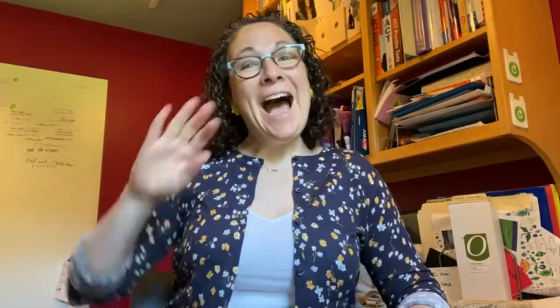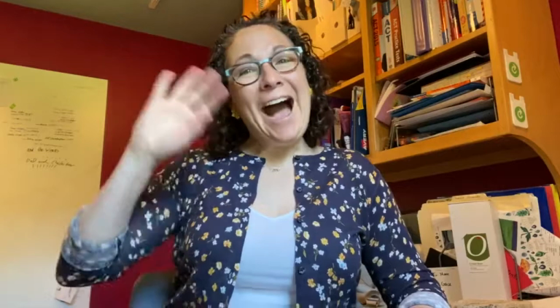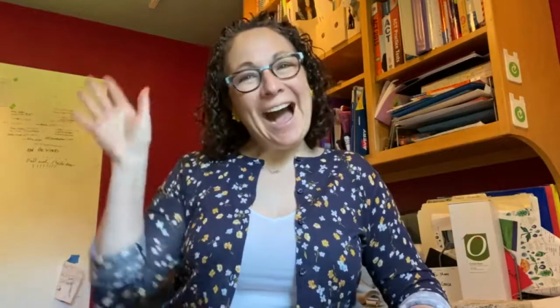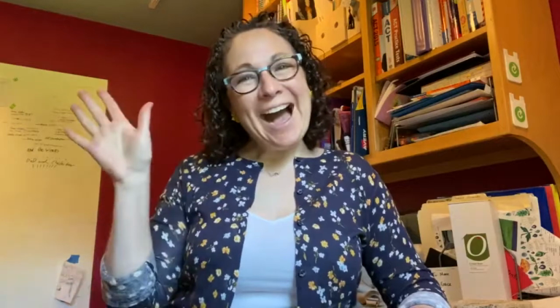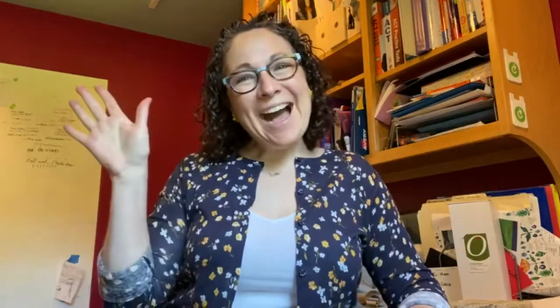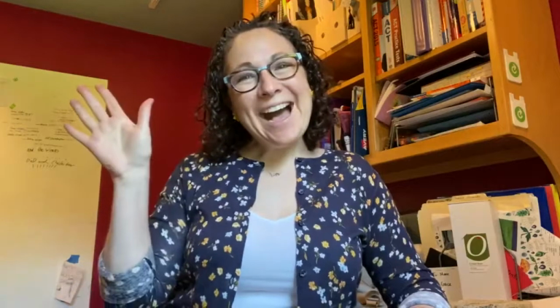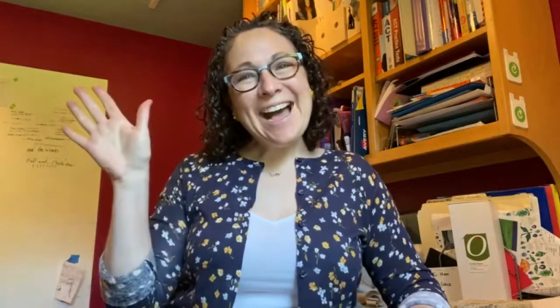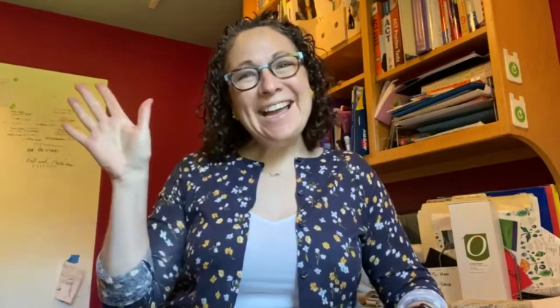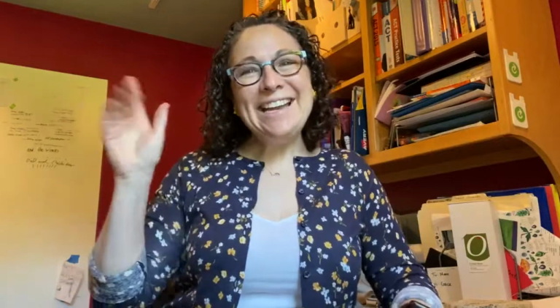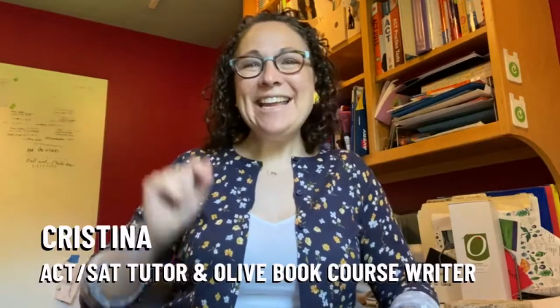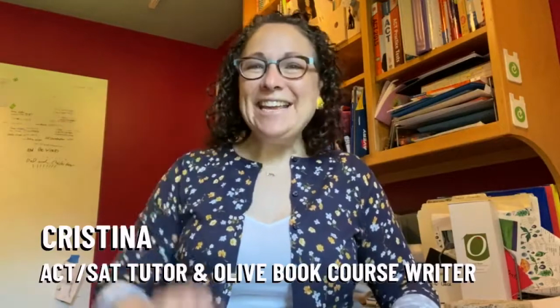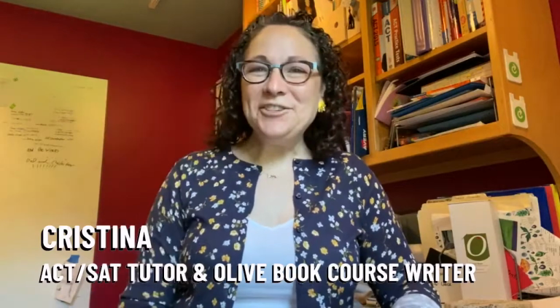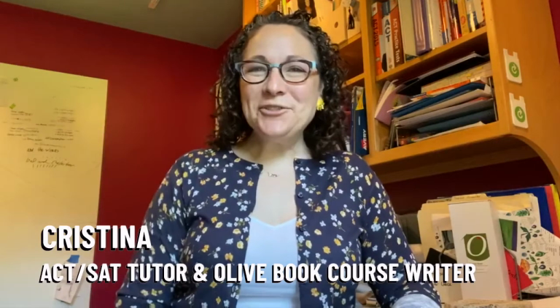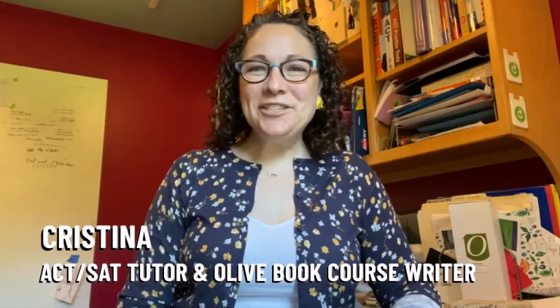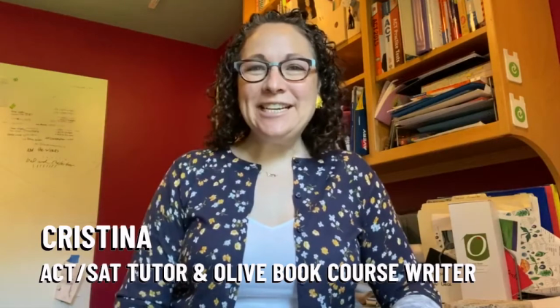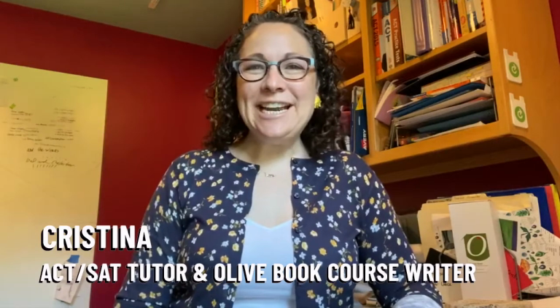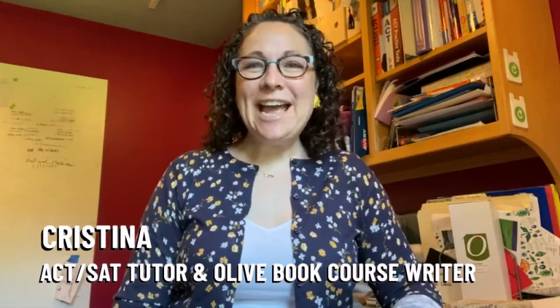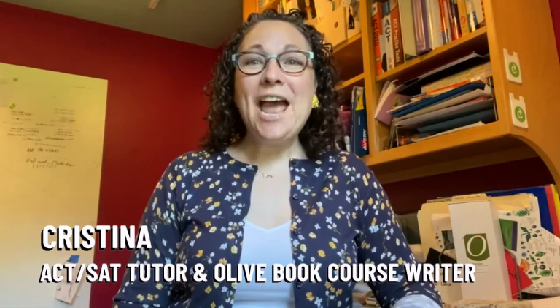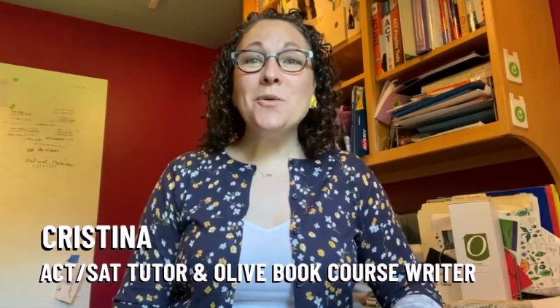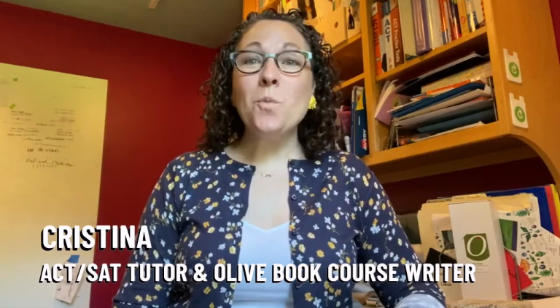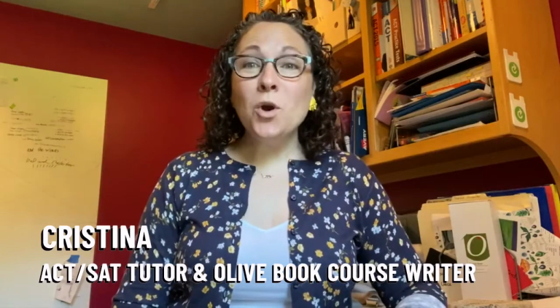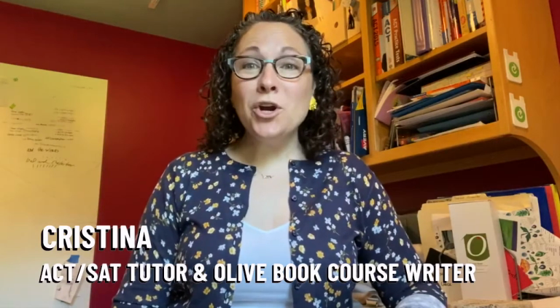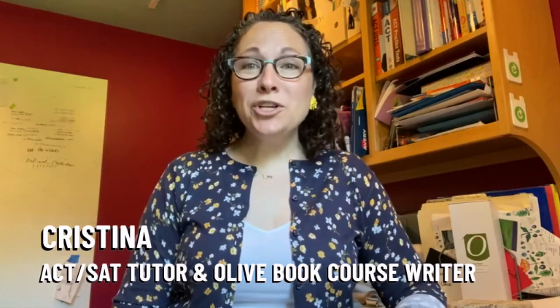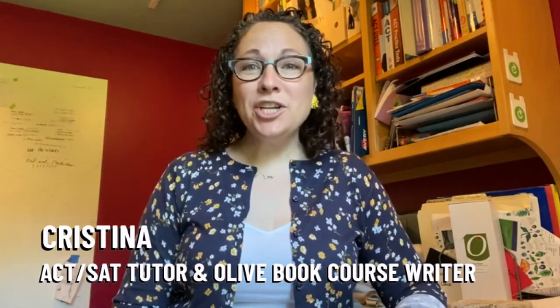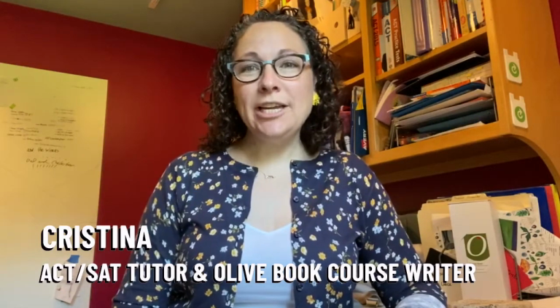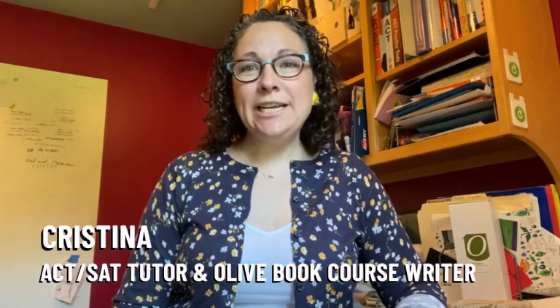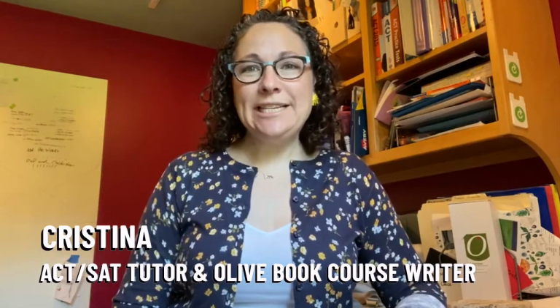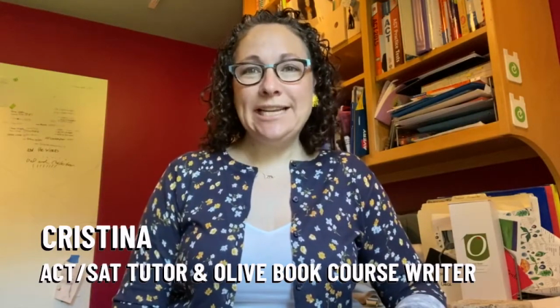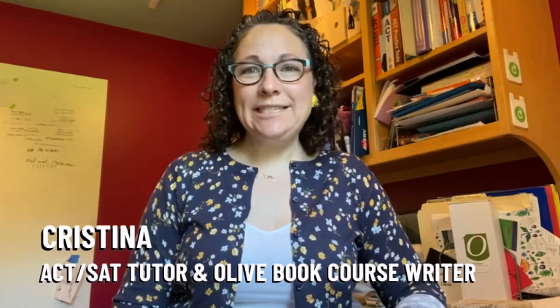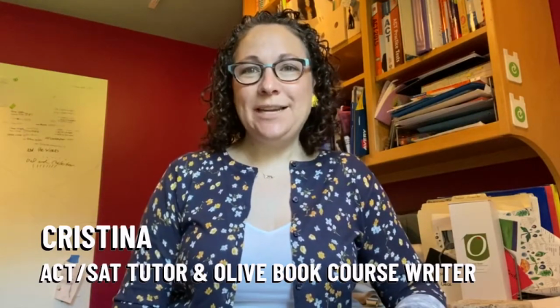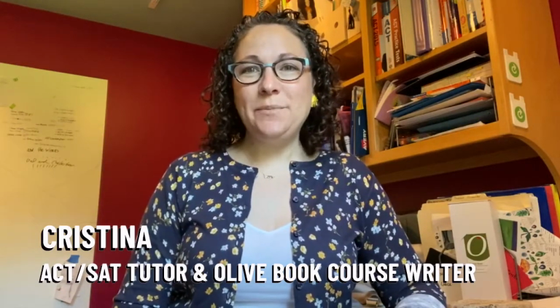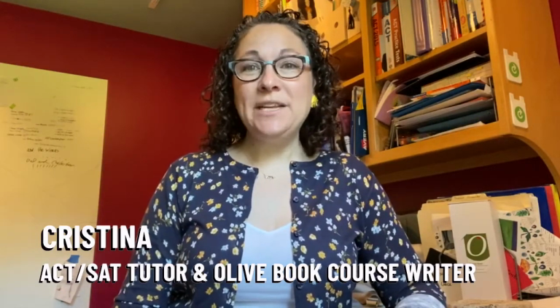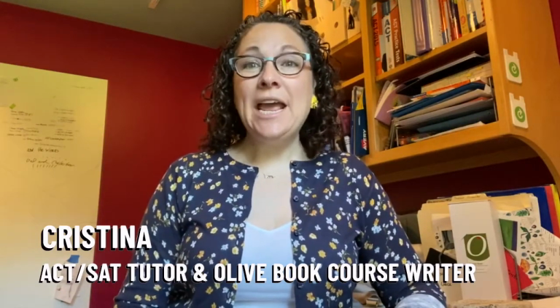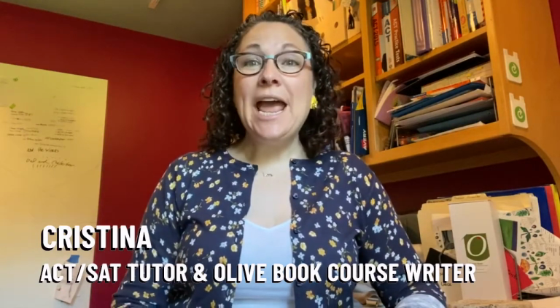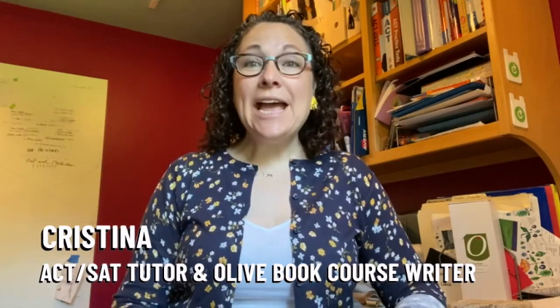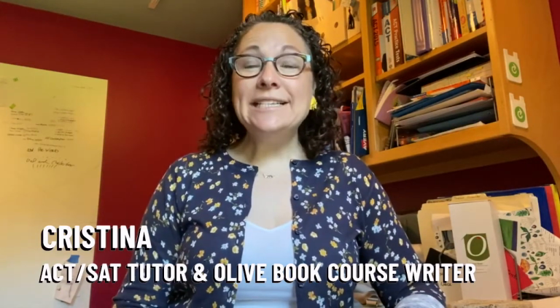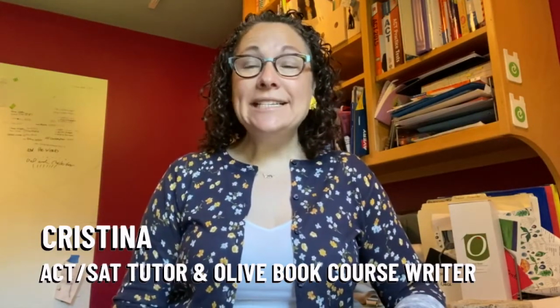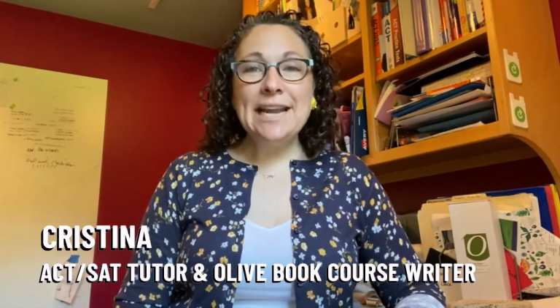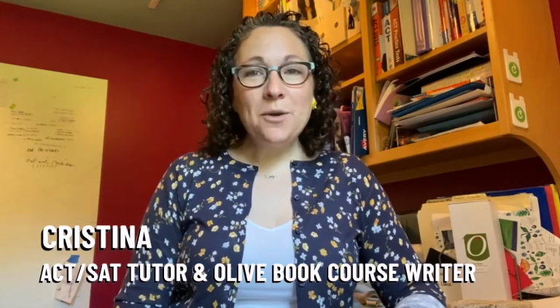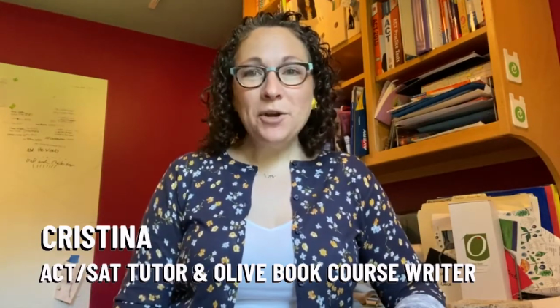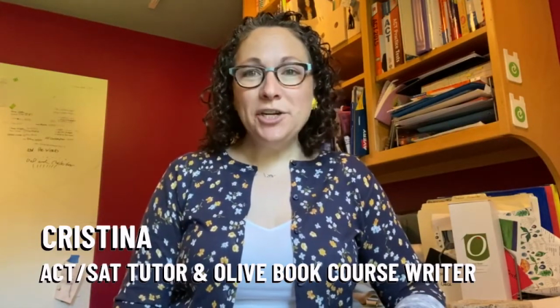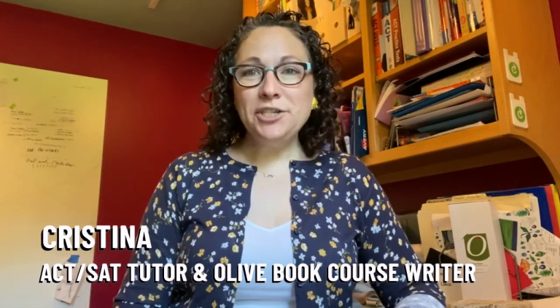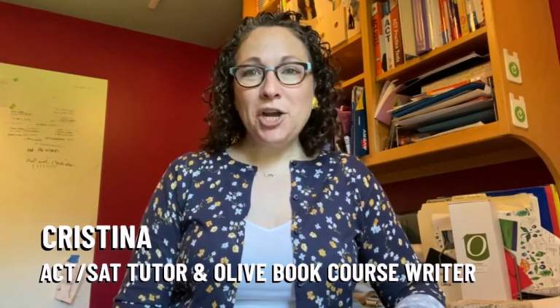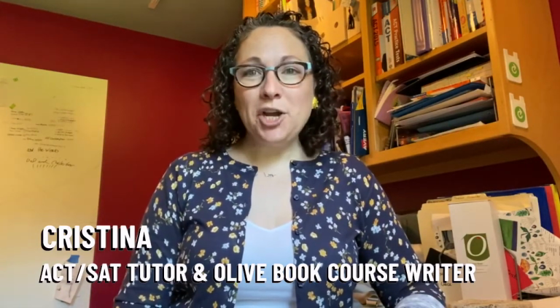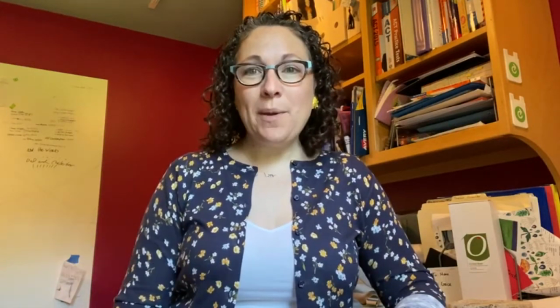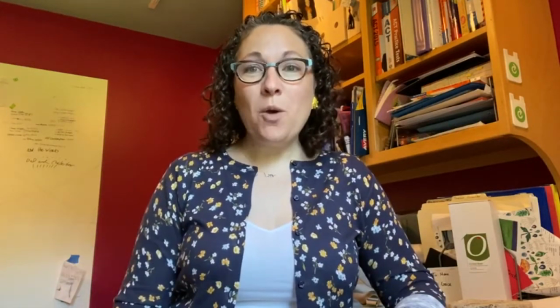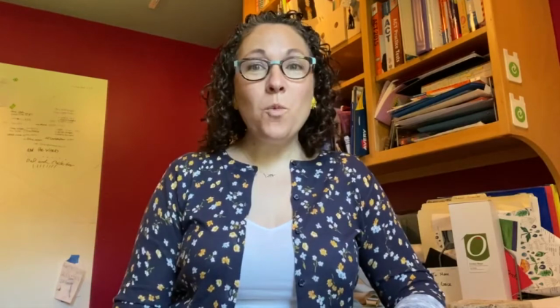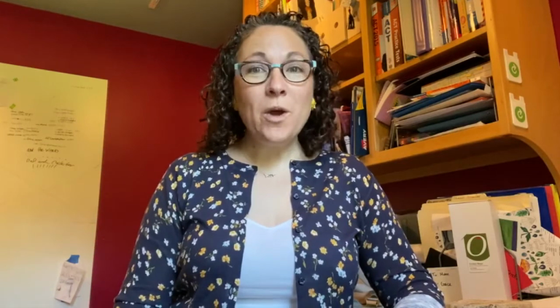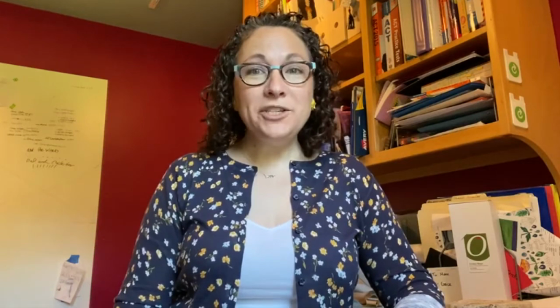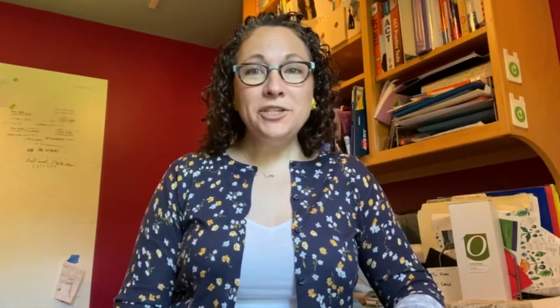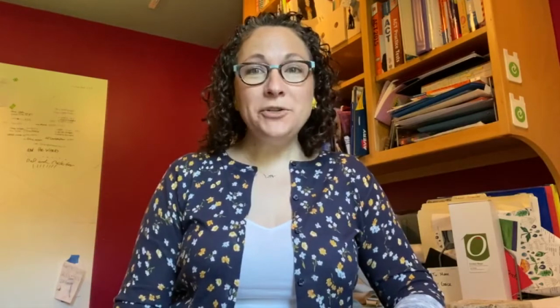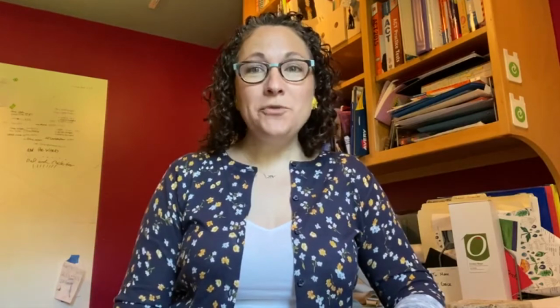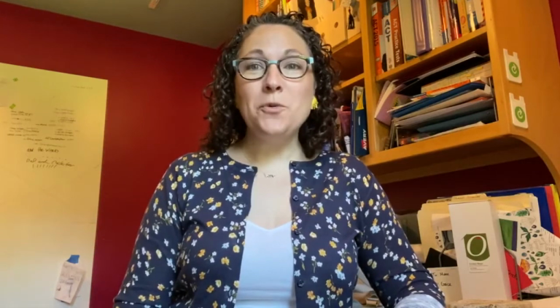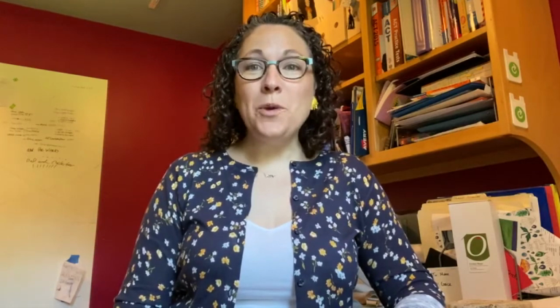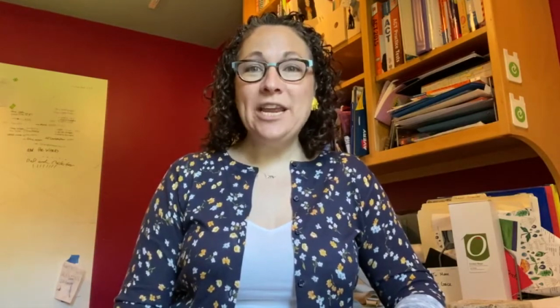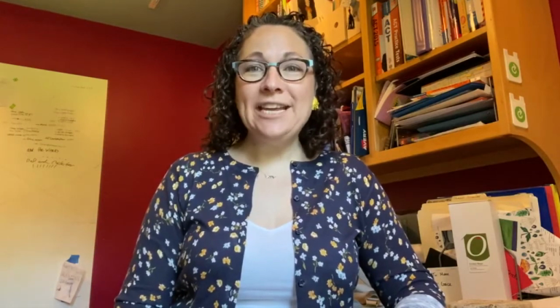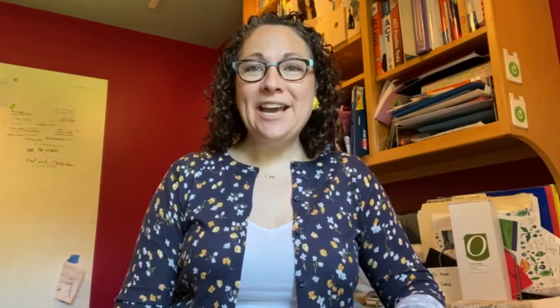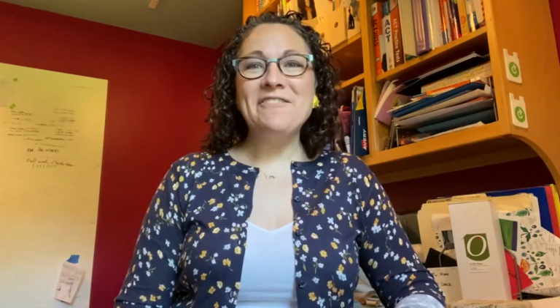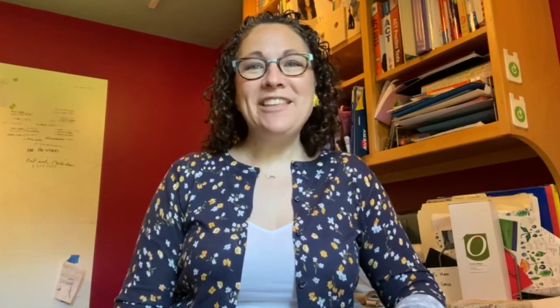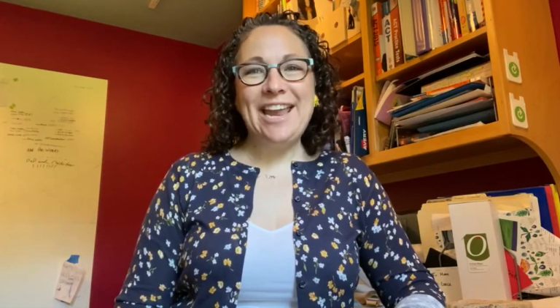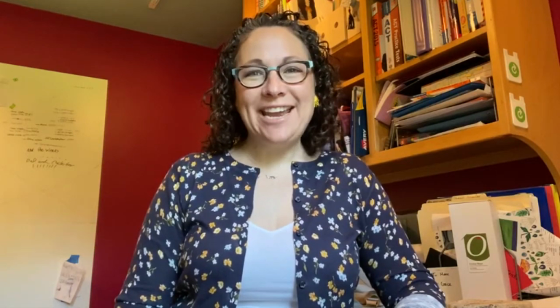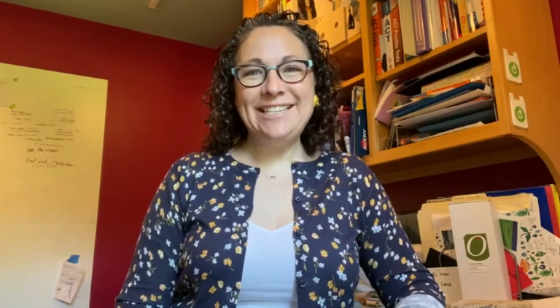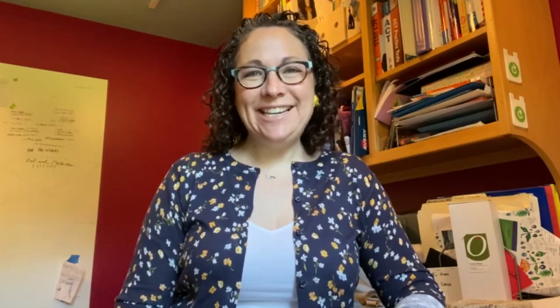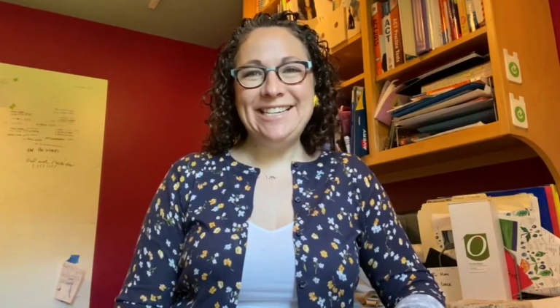Hi, it's Christina and we're talking test tips. Today we're going to talk about what to do the week of the ACT.